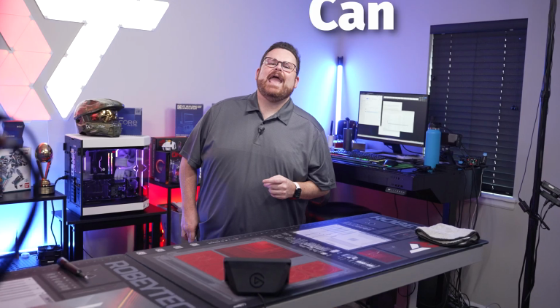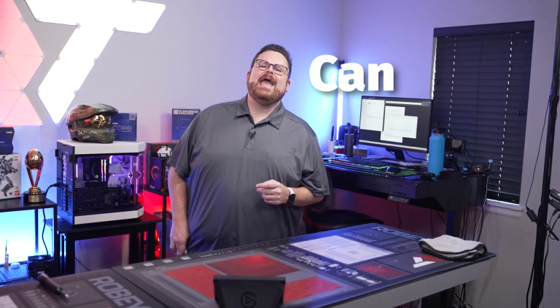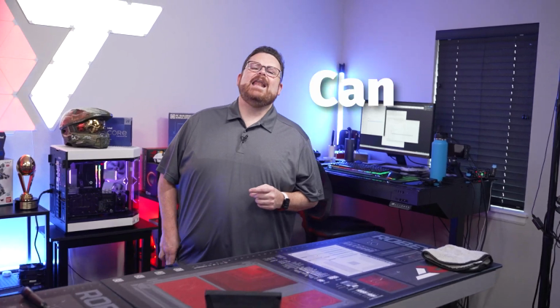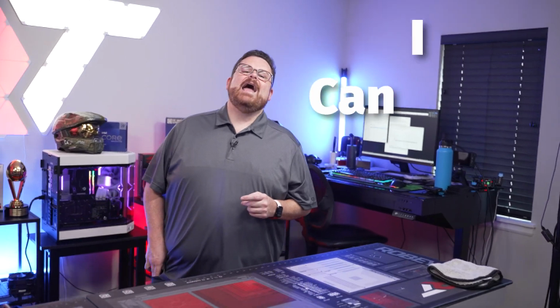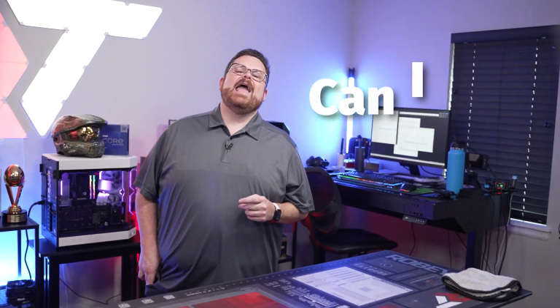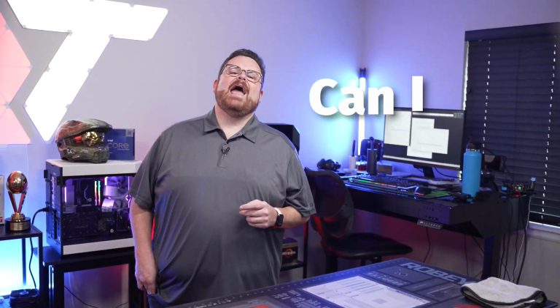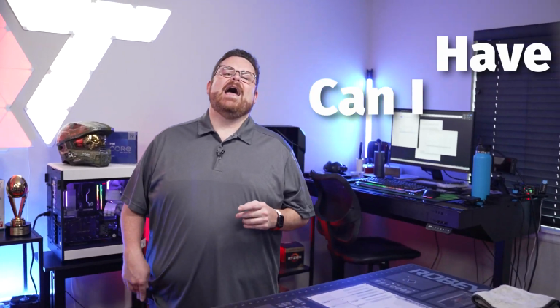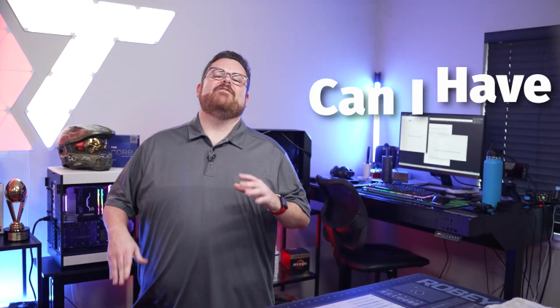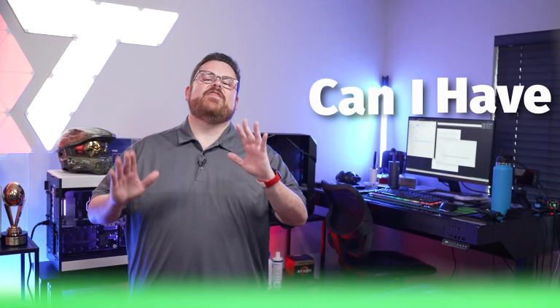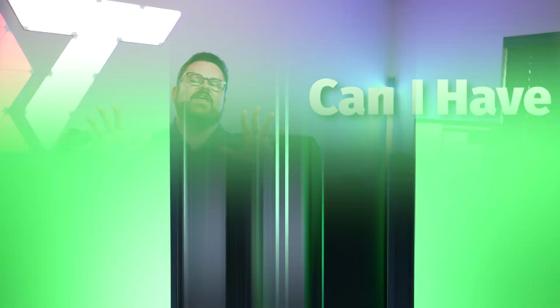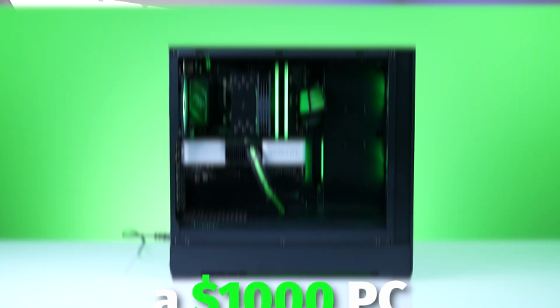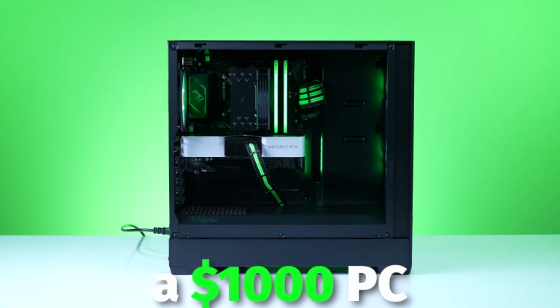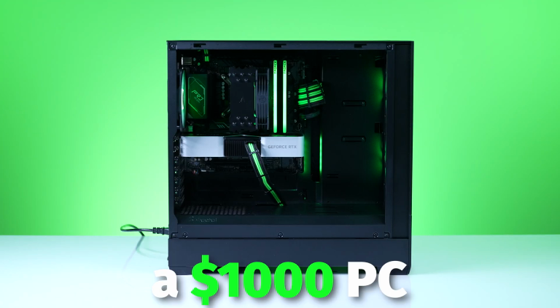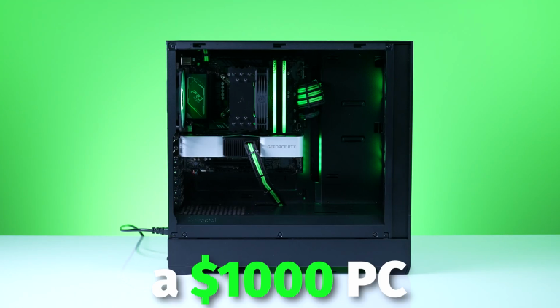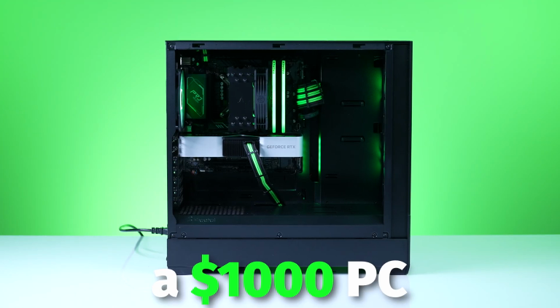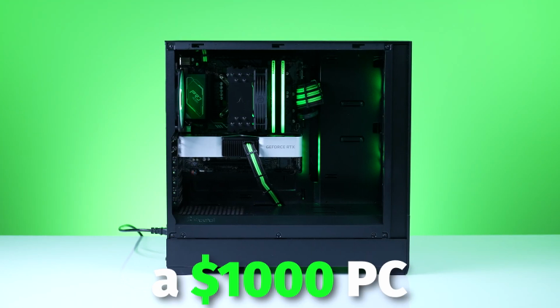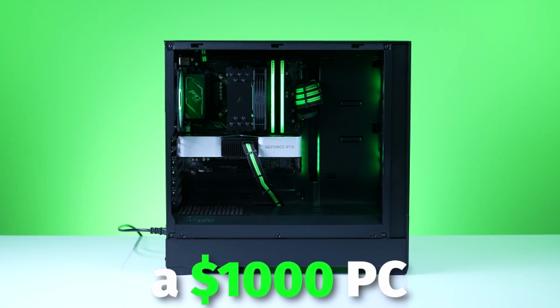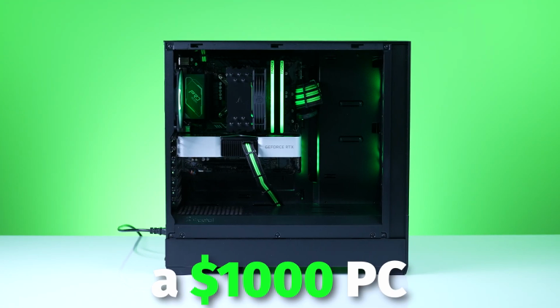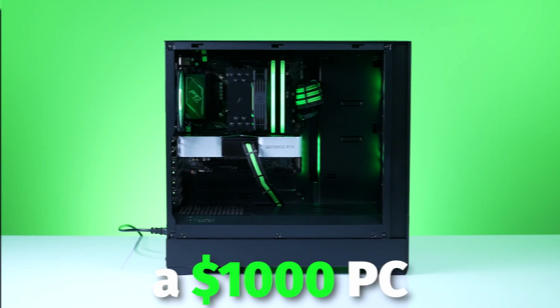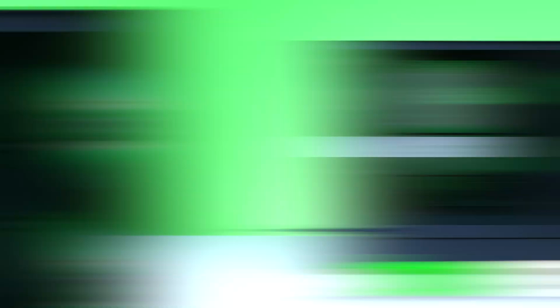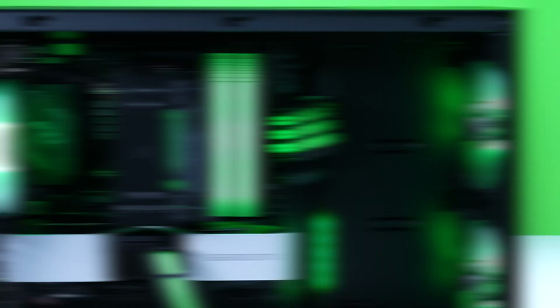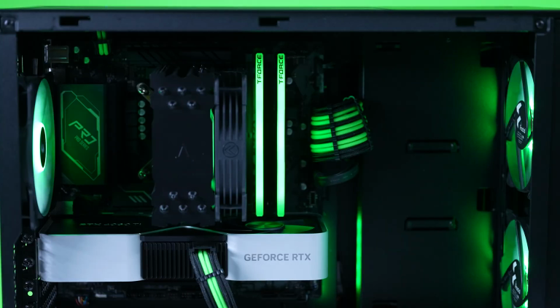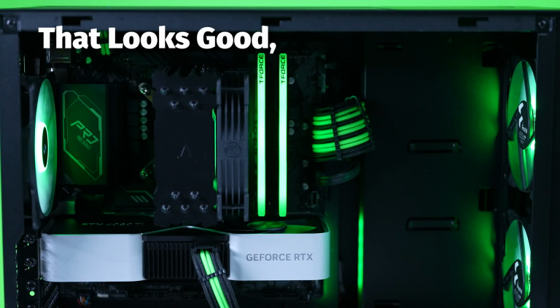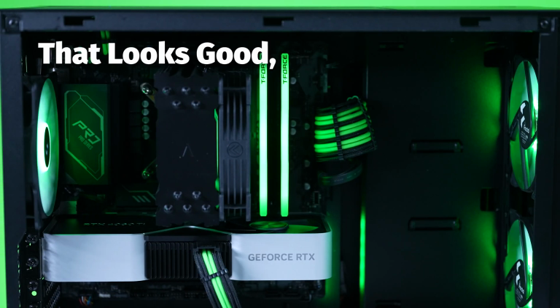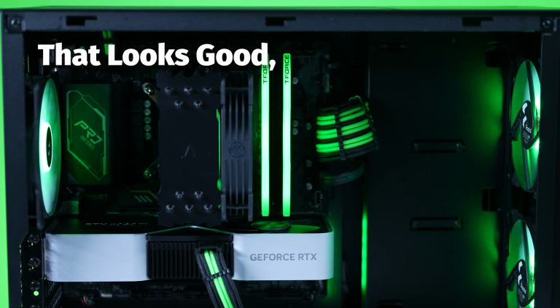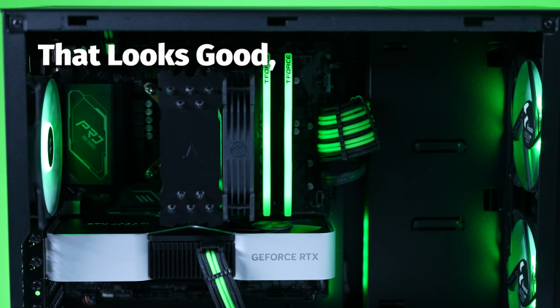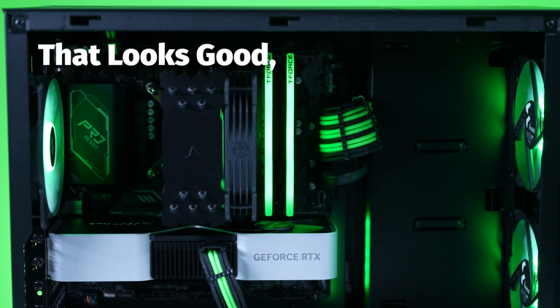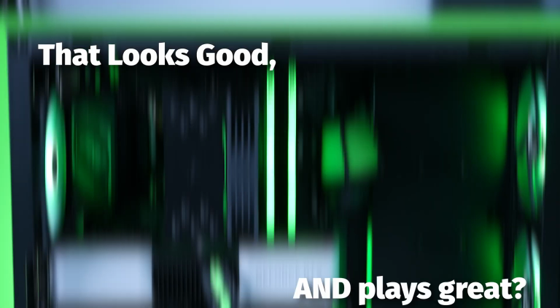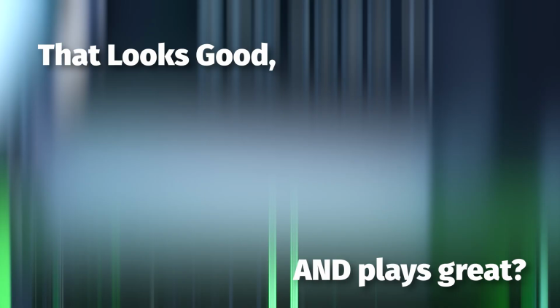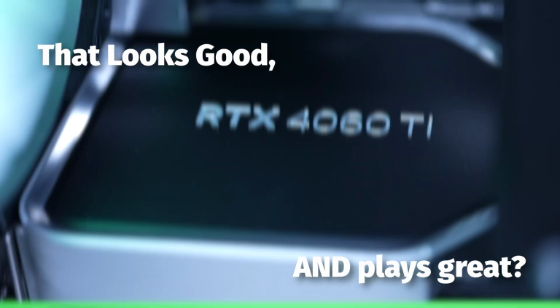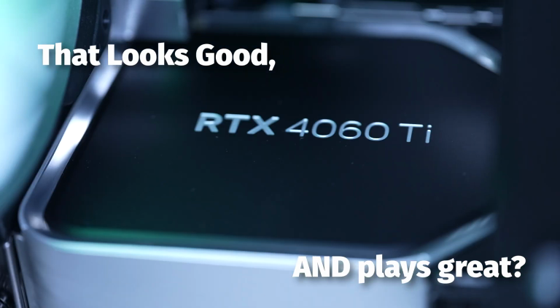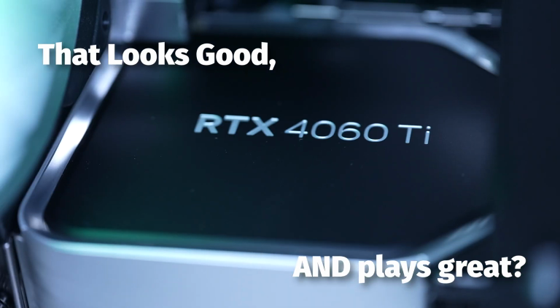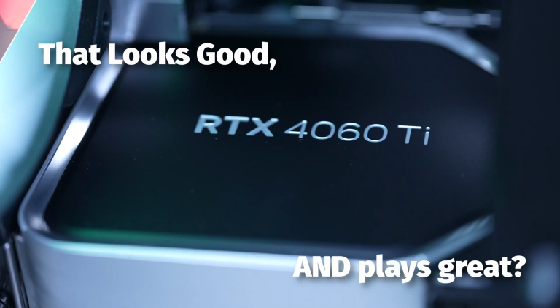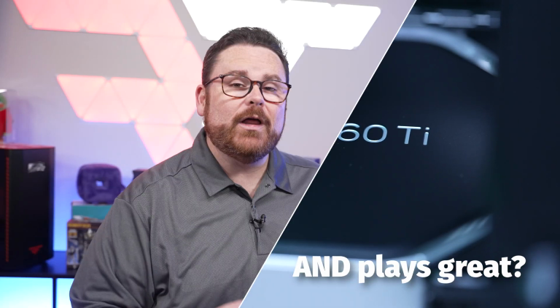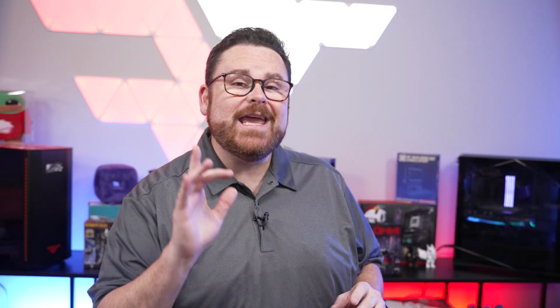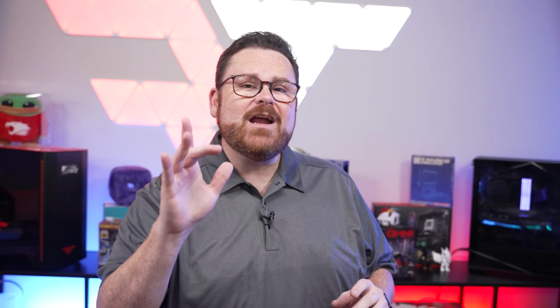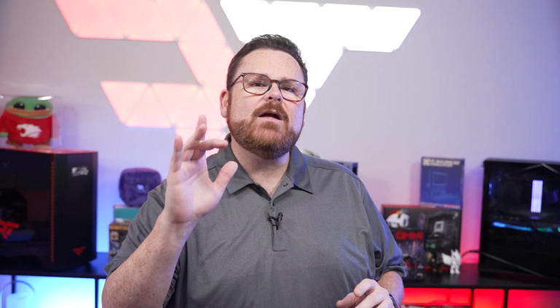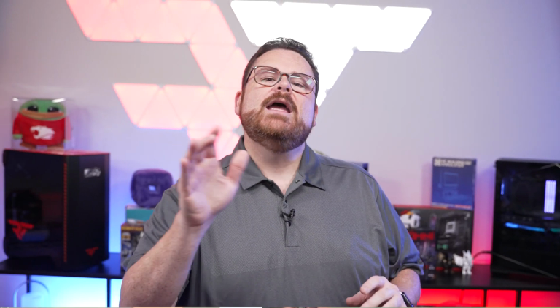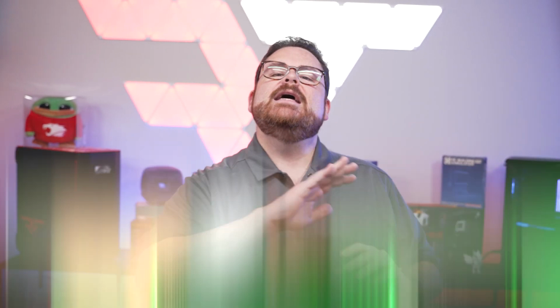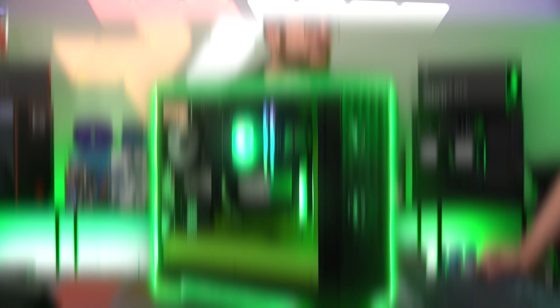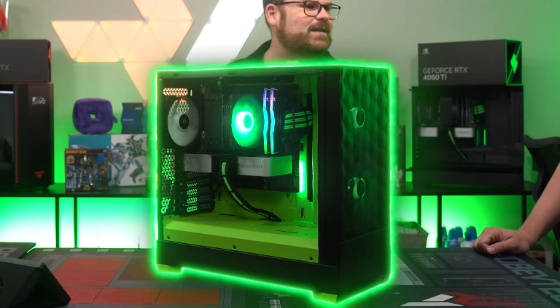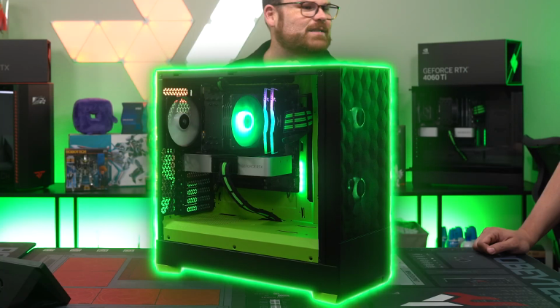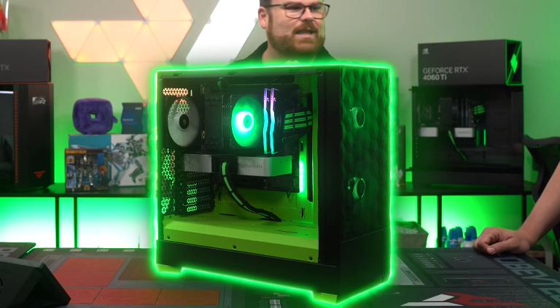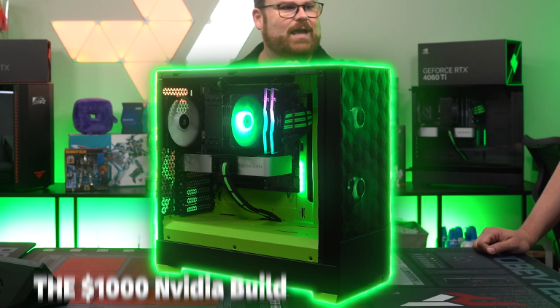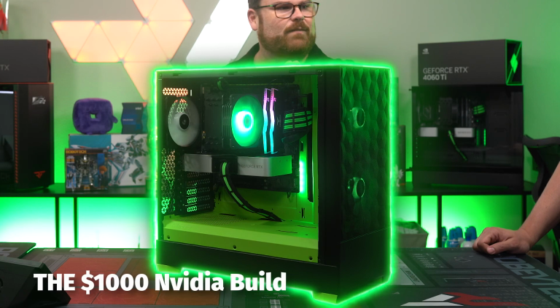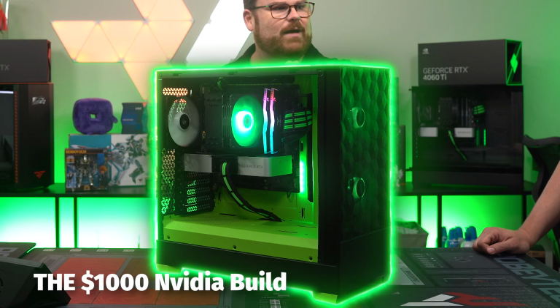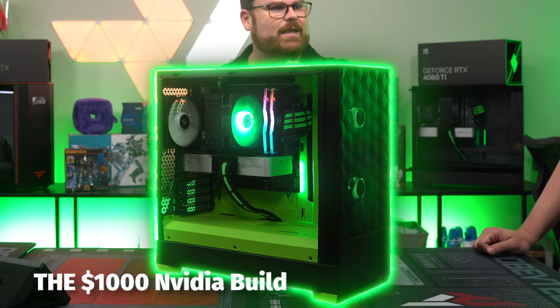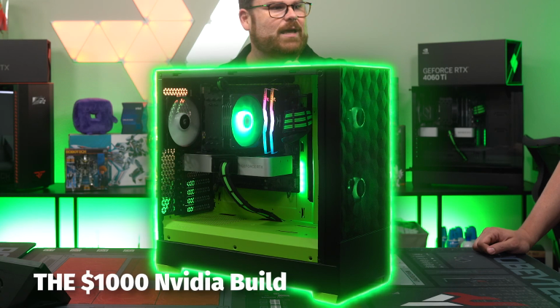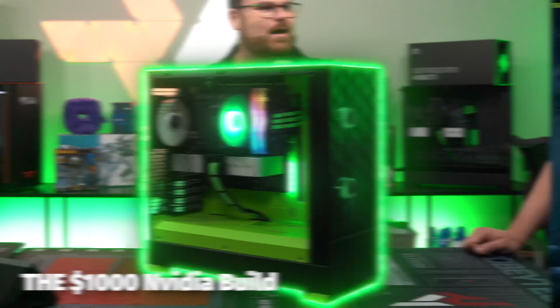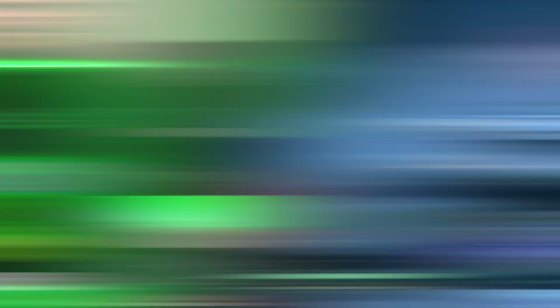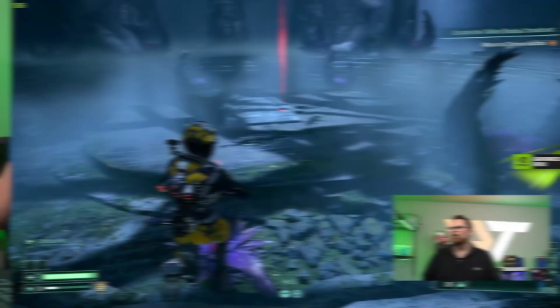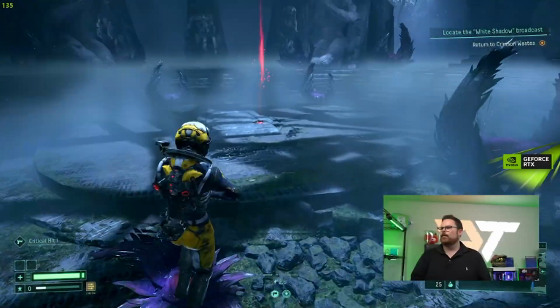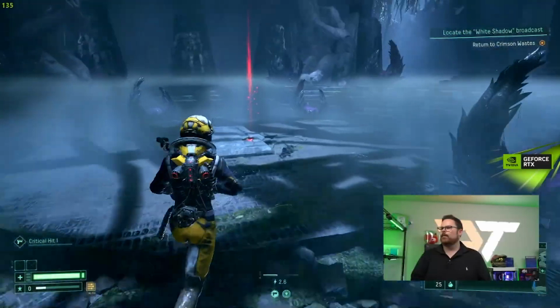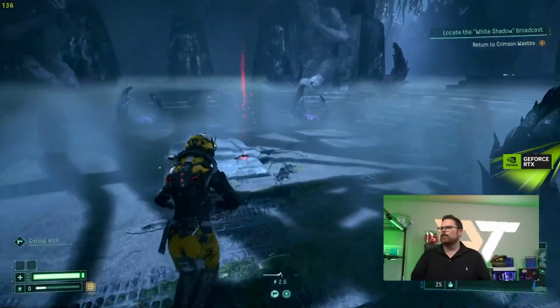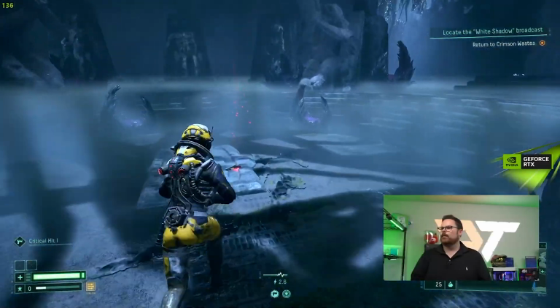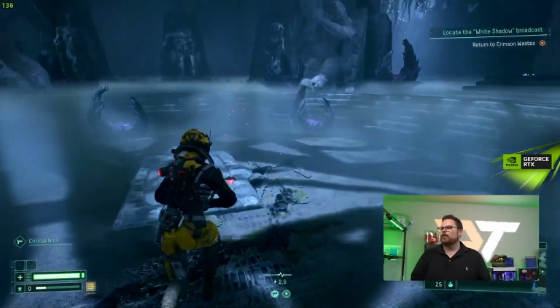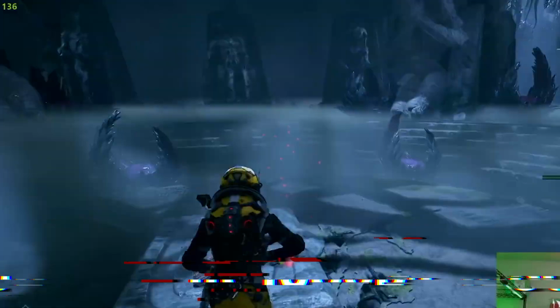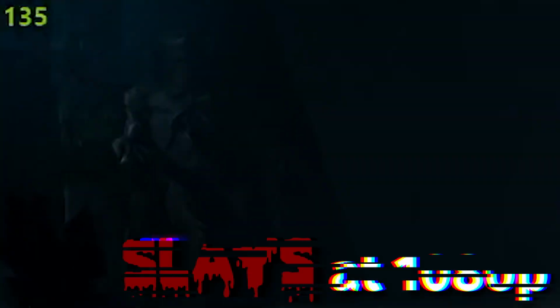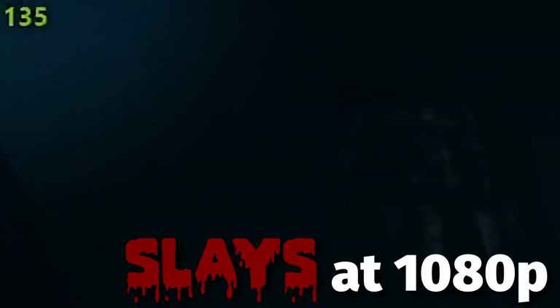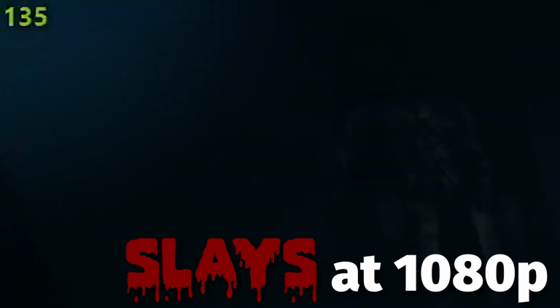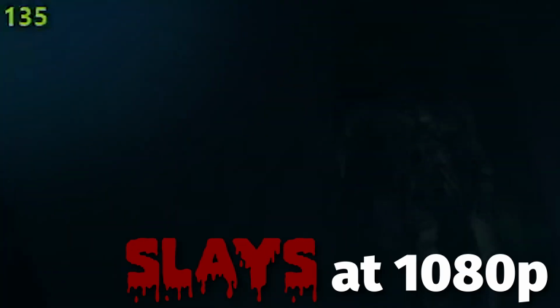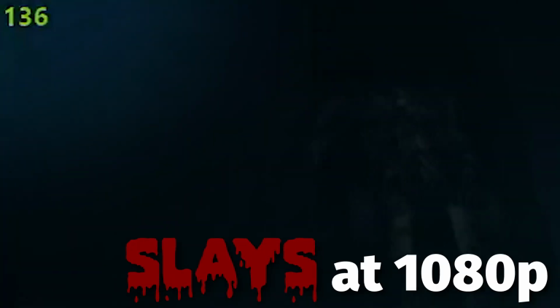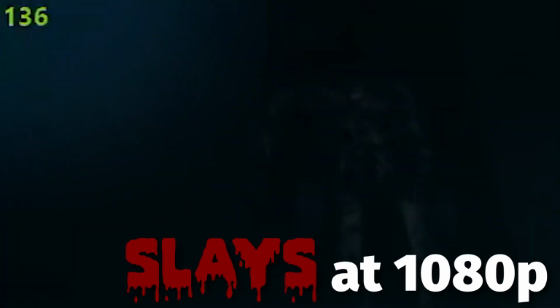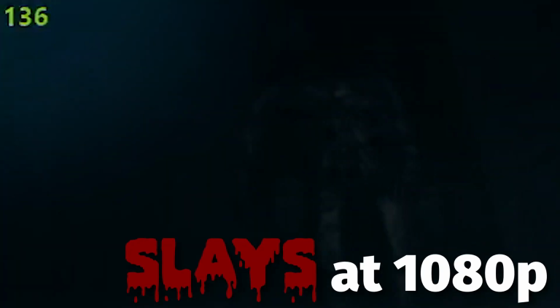Can I have a thousand dollar PC that looks good and plays great? Here is a thousand dollar system that absolutely slays at 1080p.